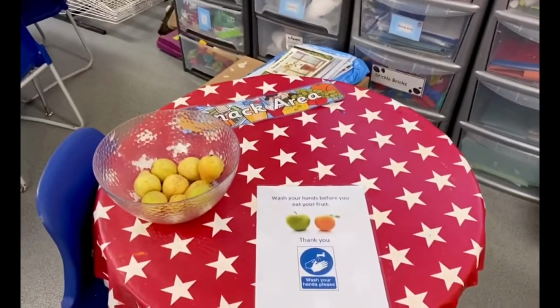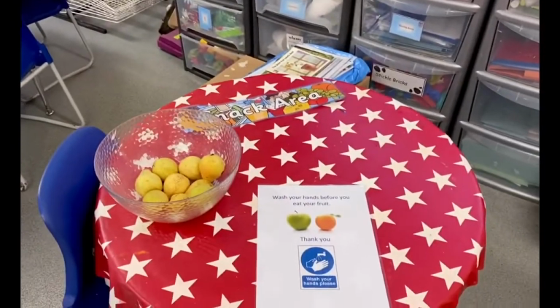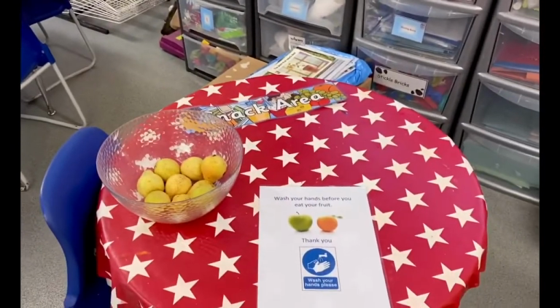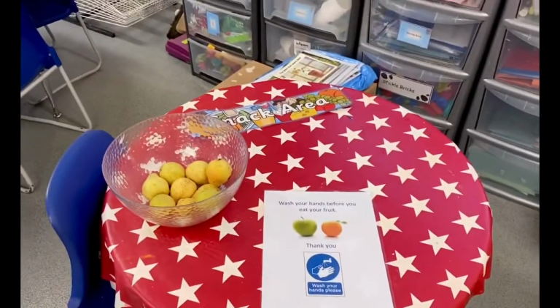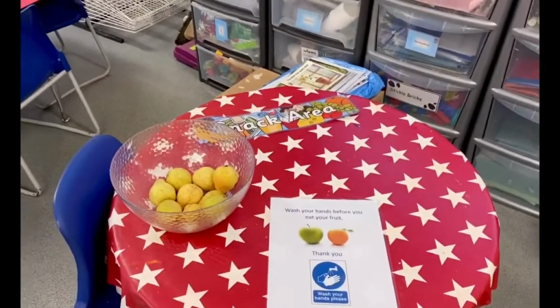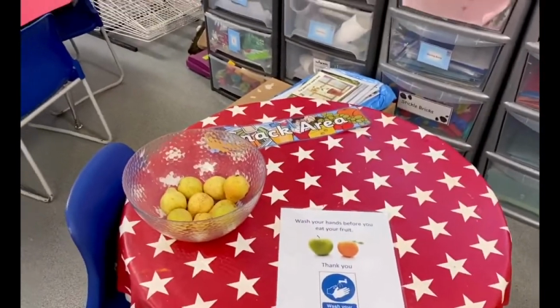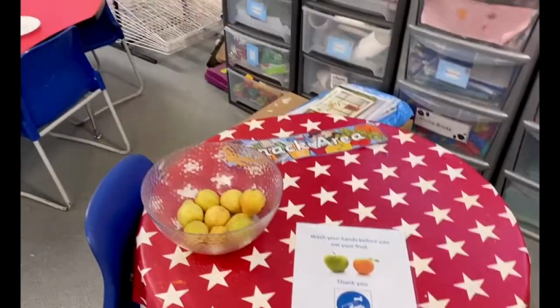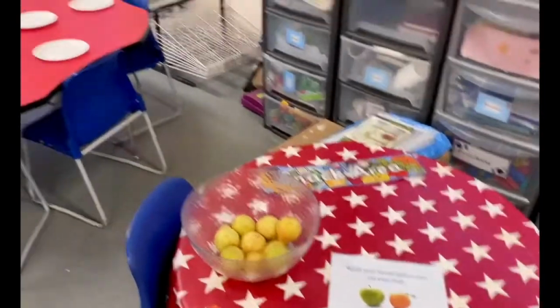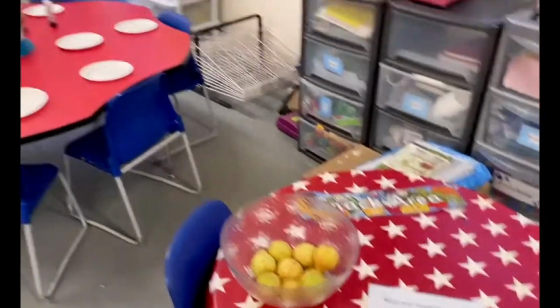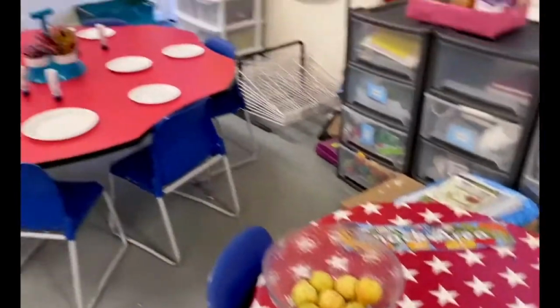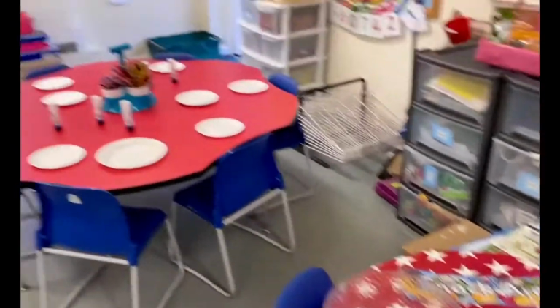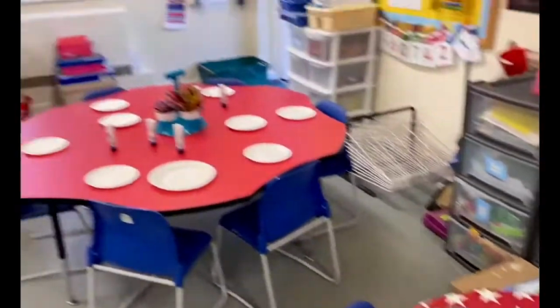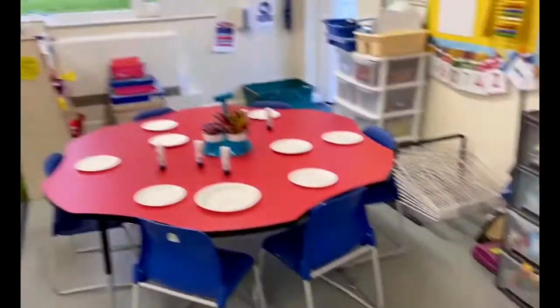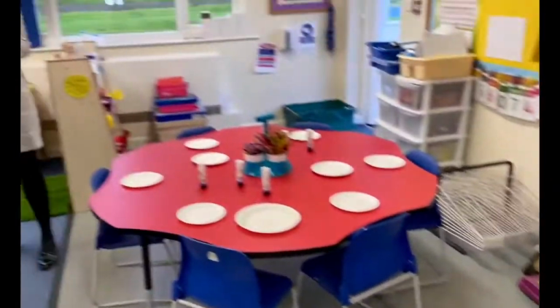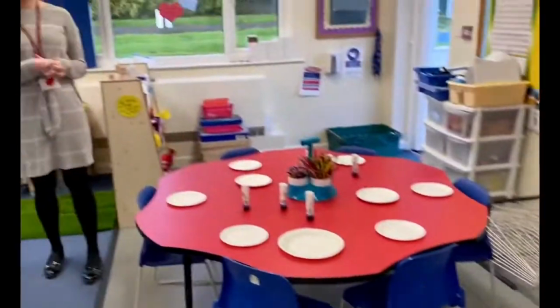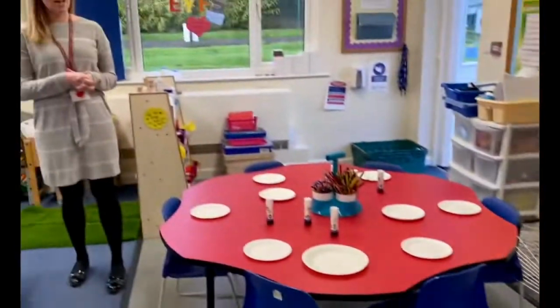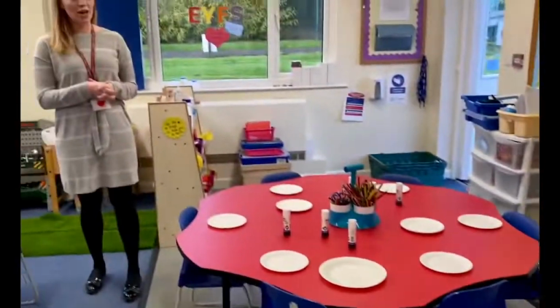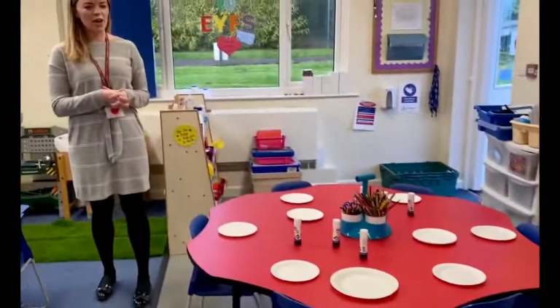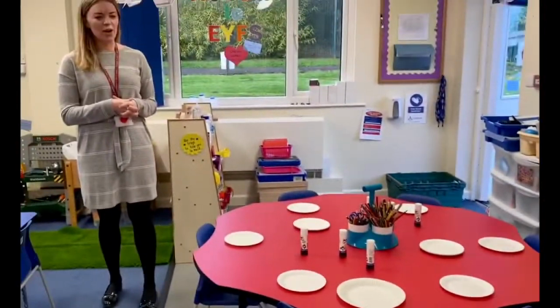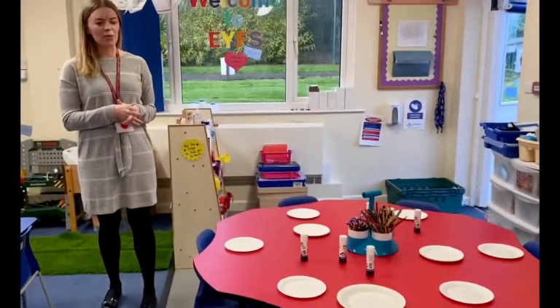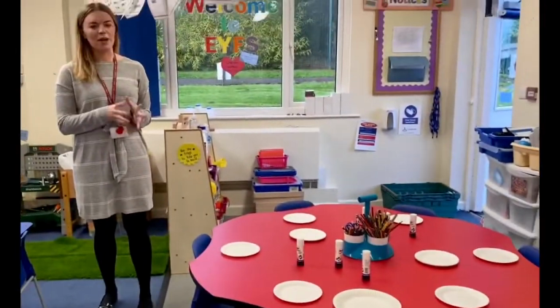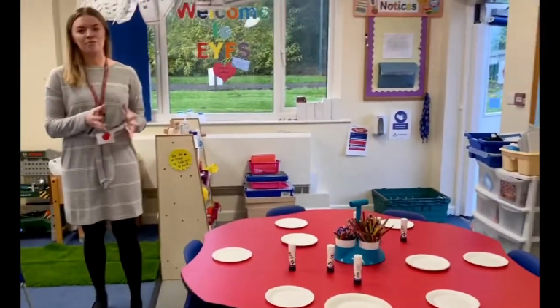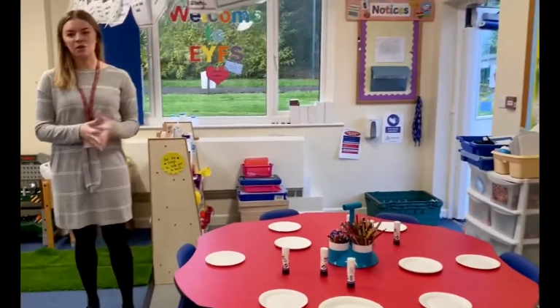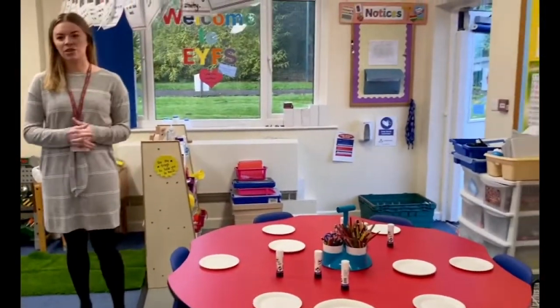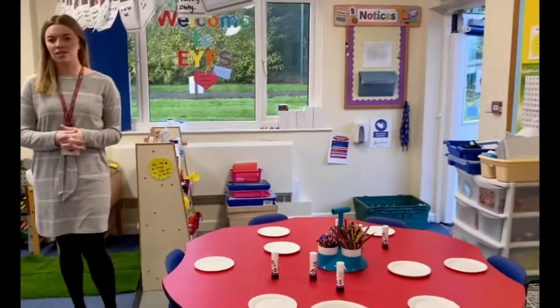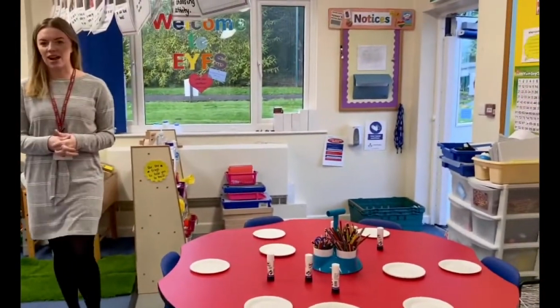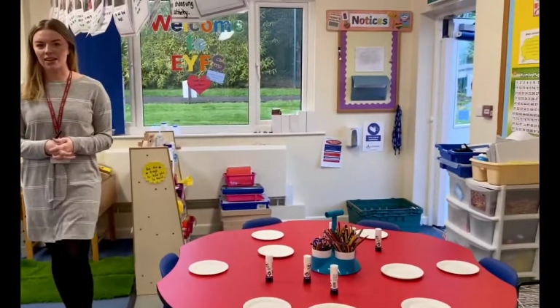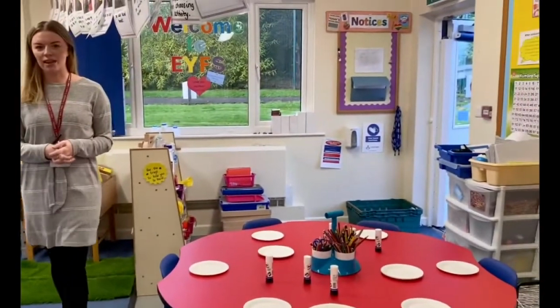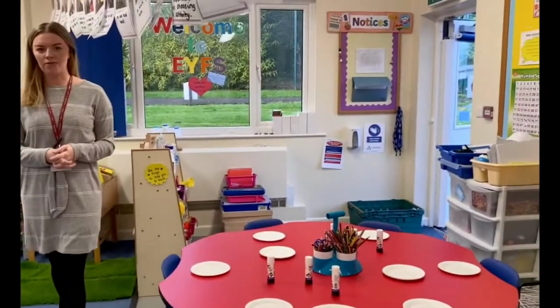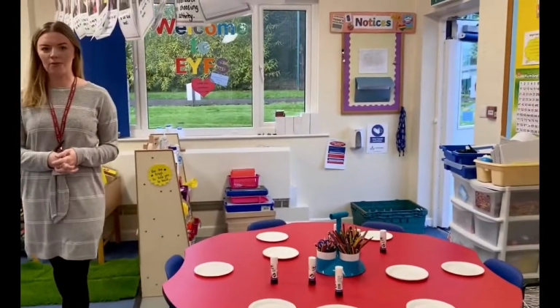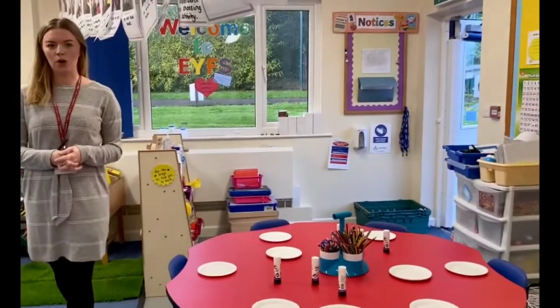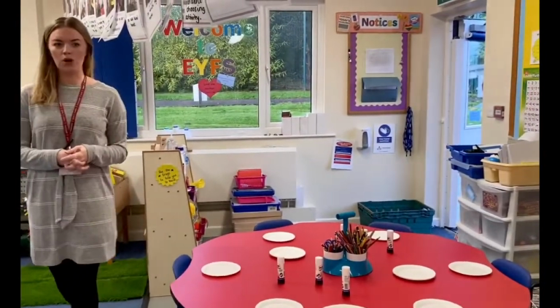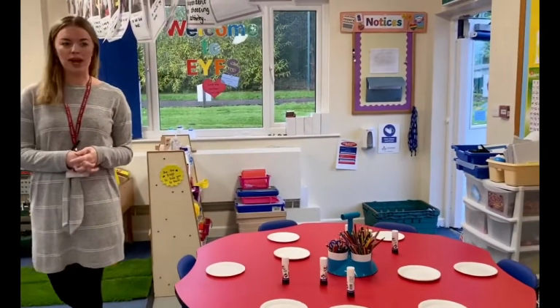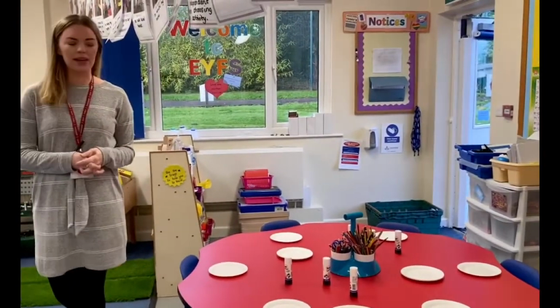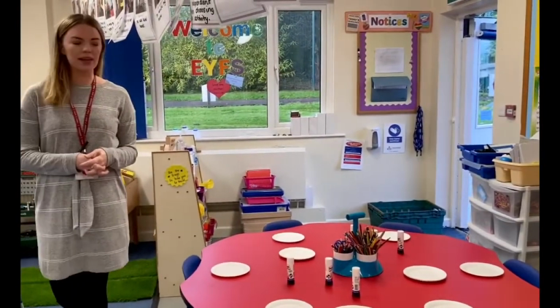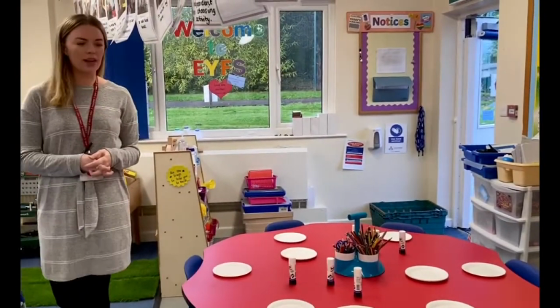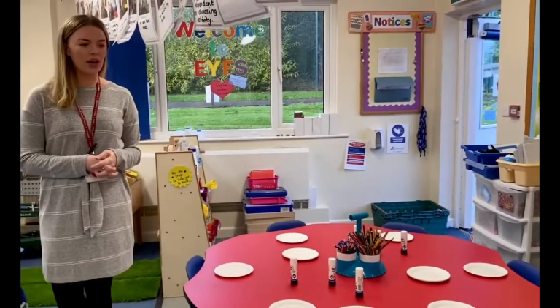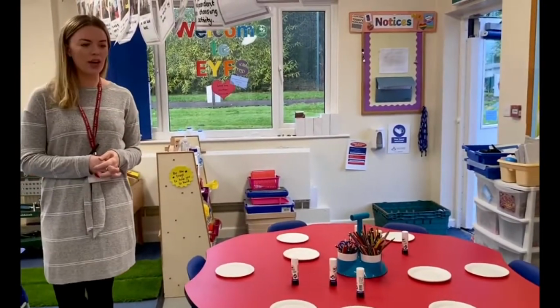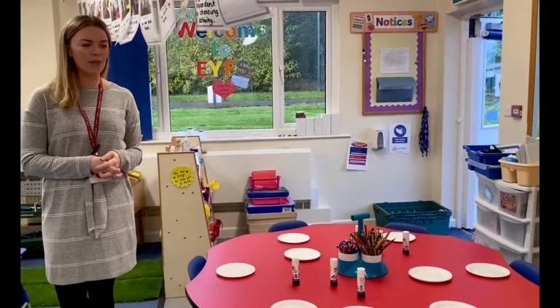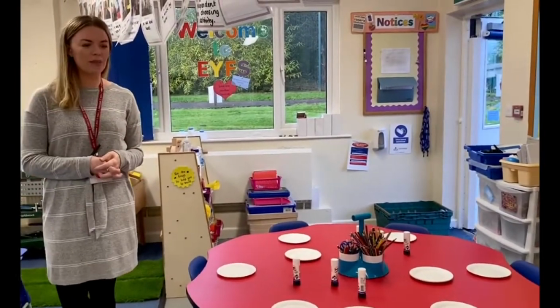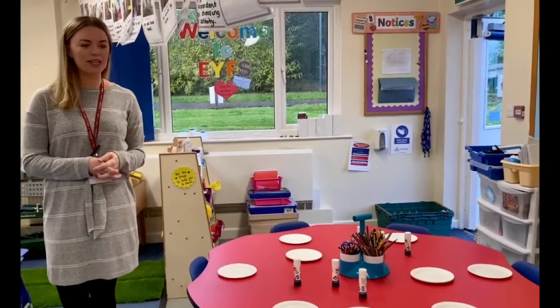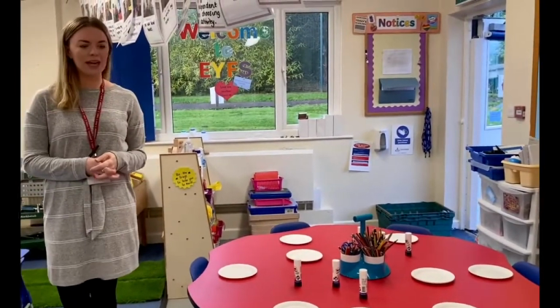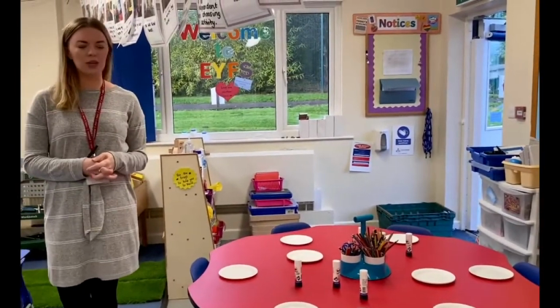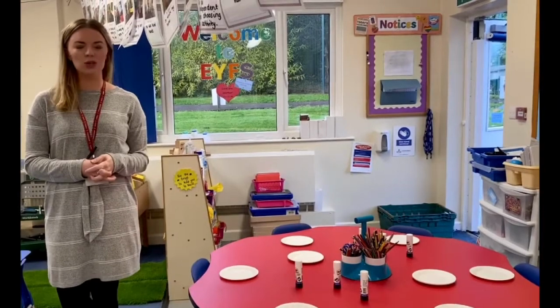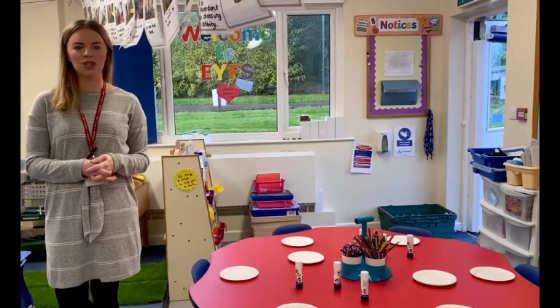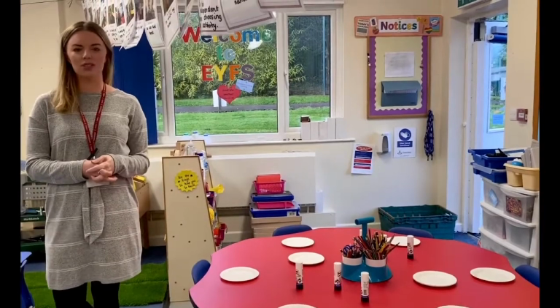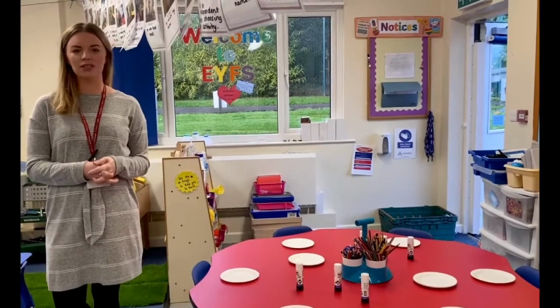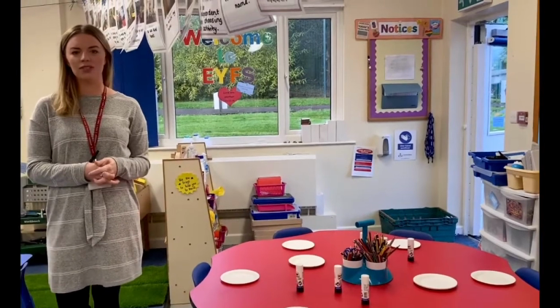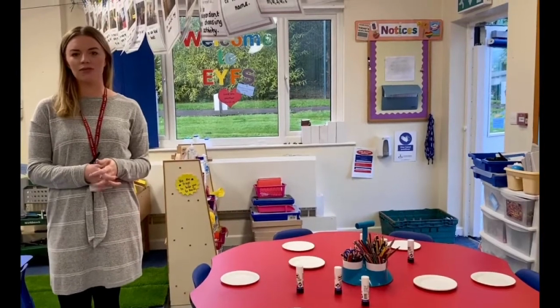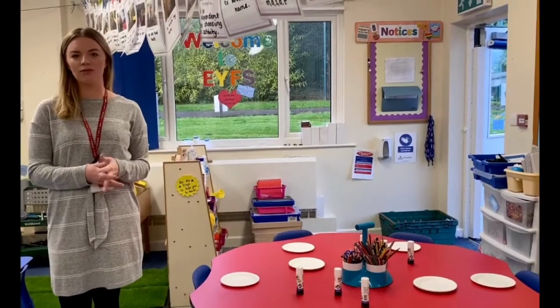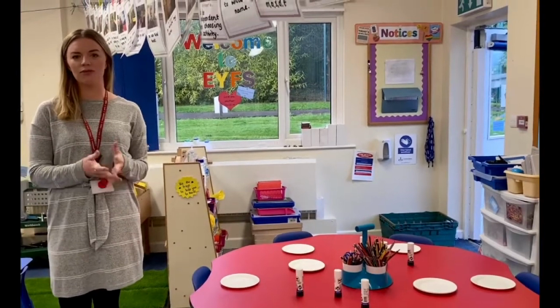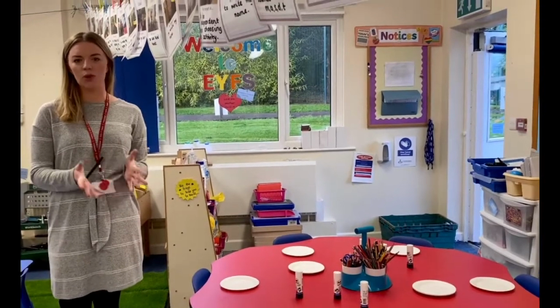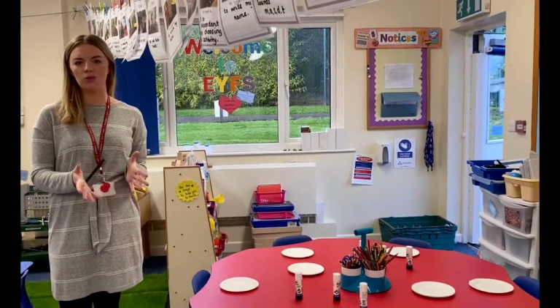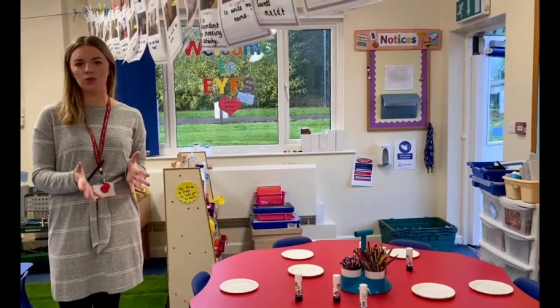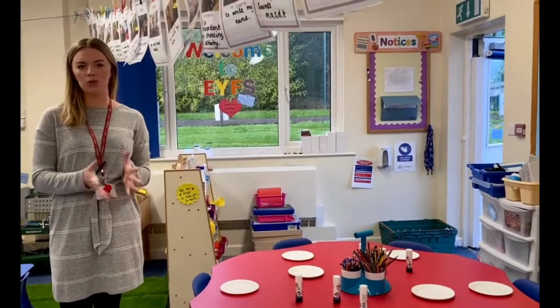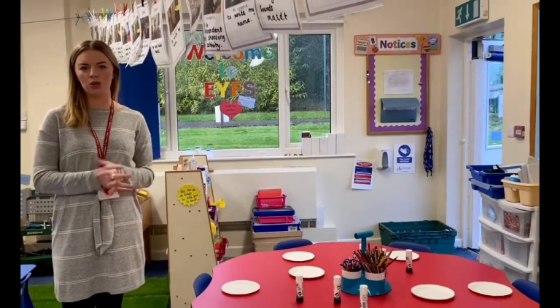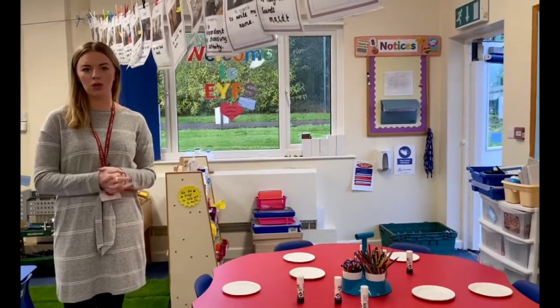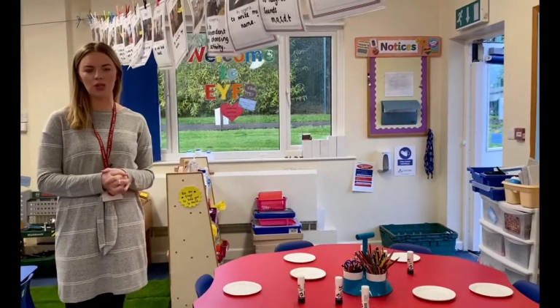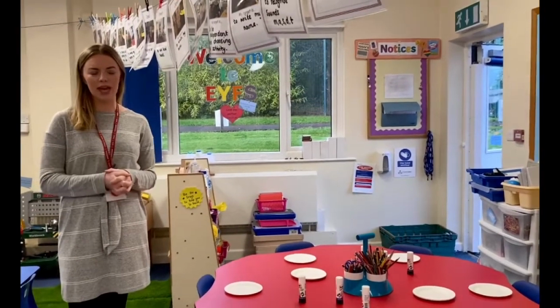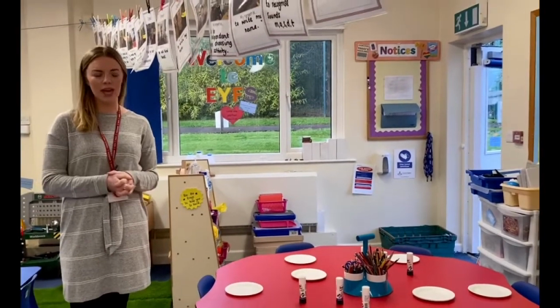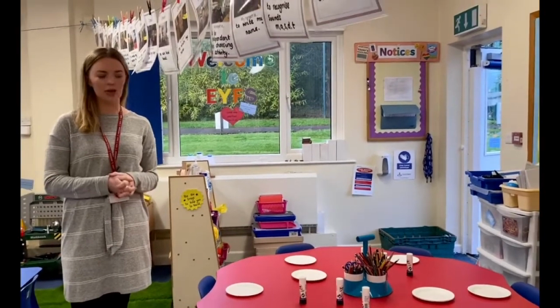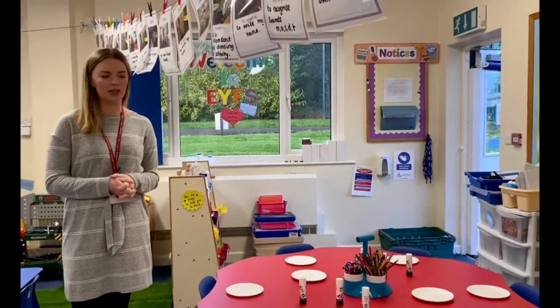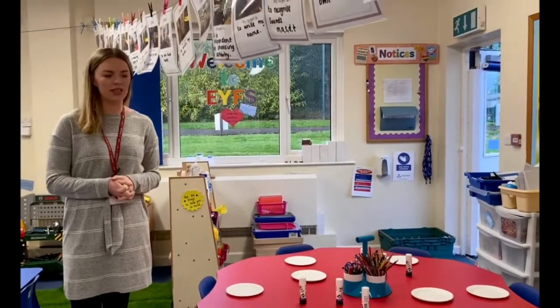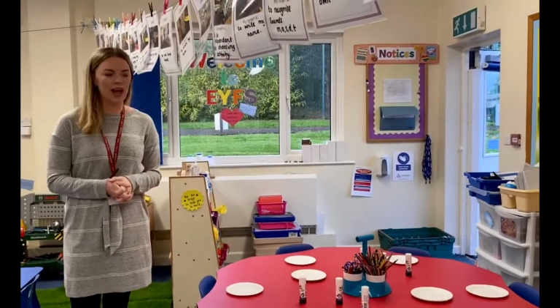Snack area there. We have milk and snack every morning. Snack usually consists of fruit so it's usually a healthy snack.